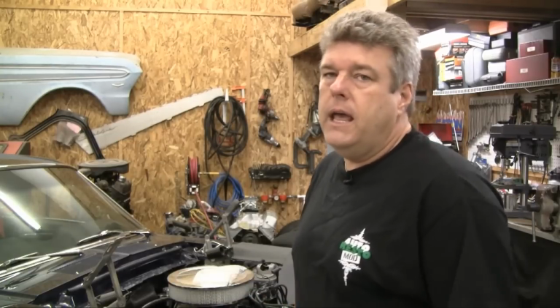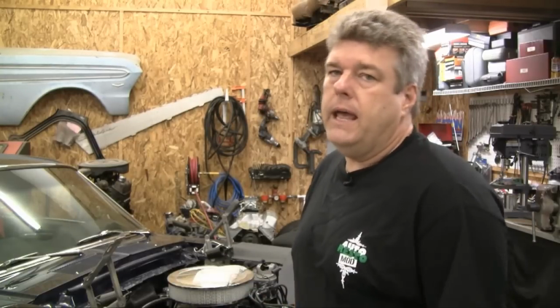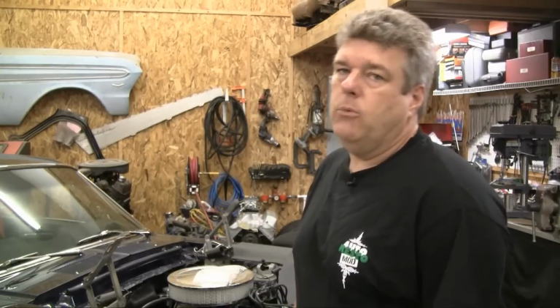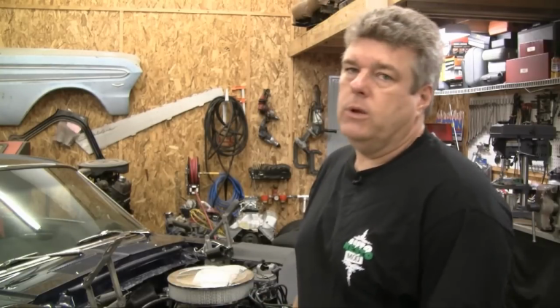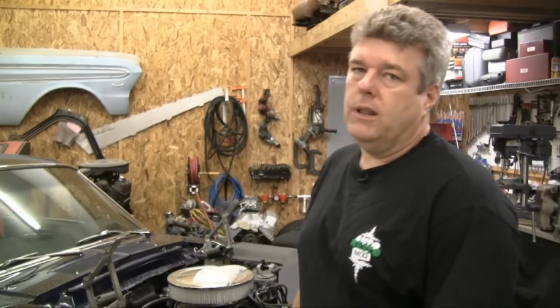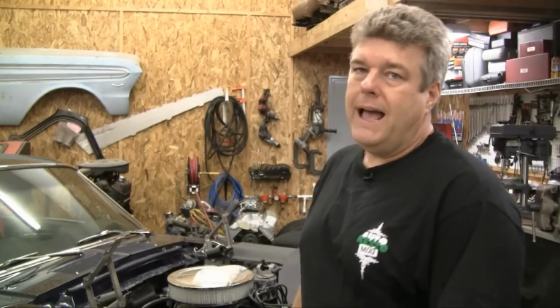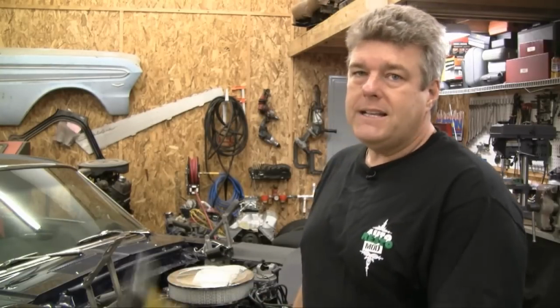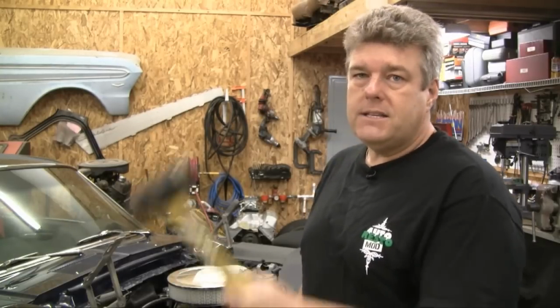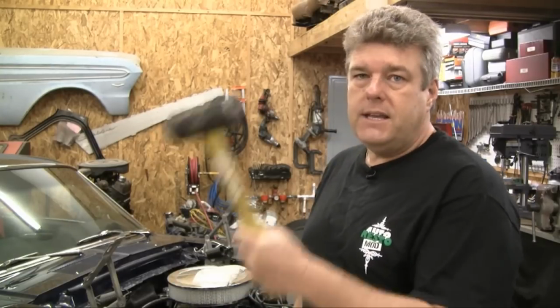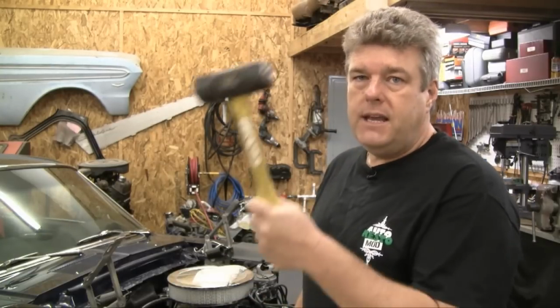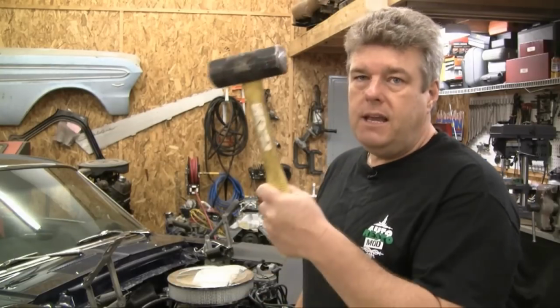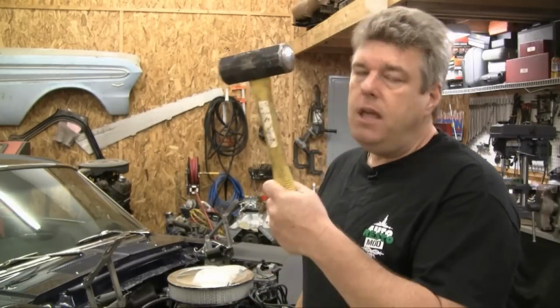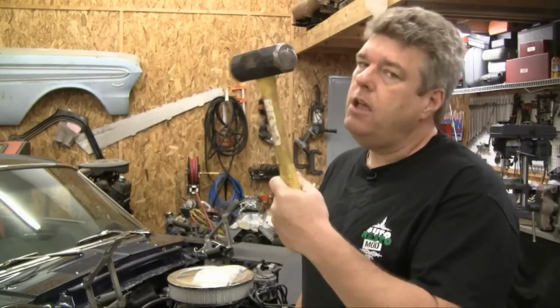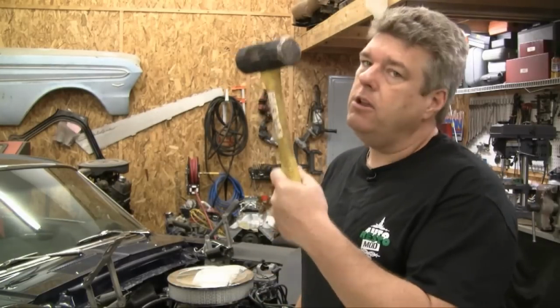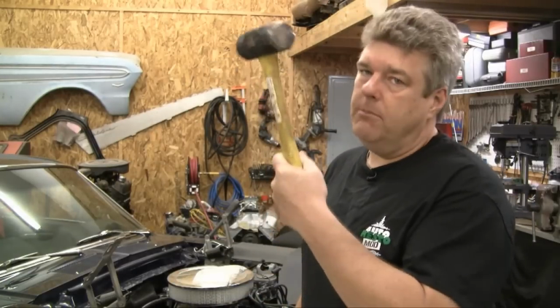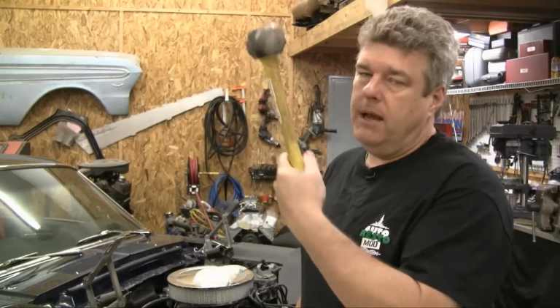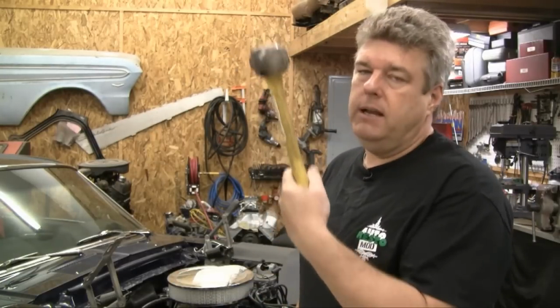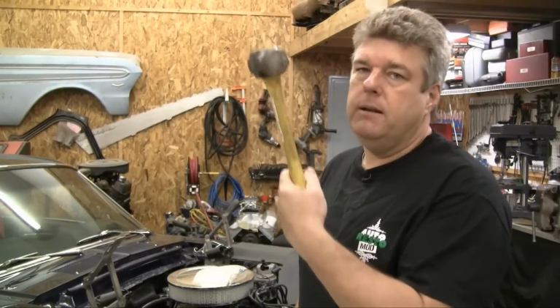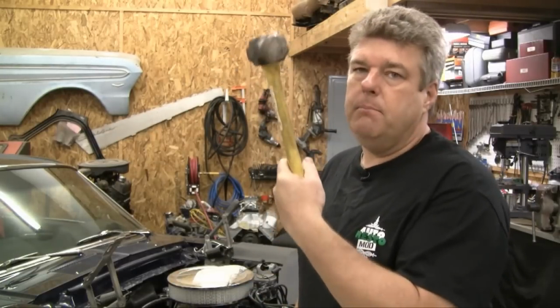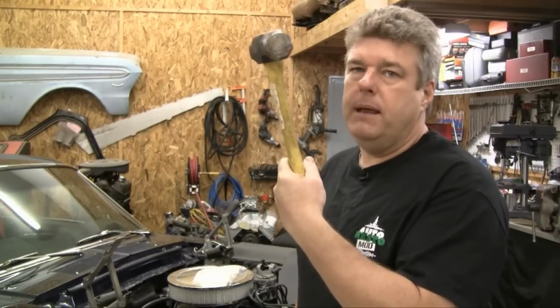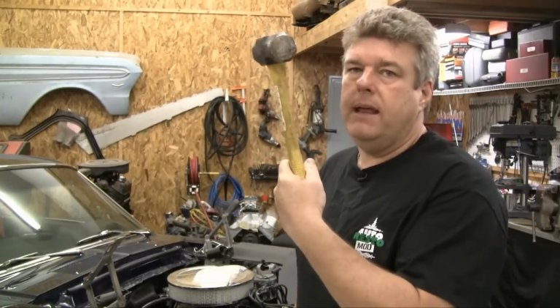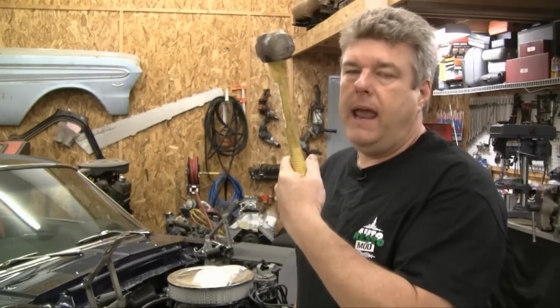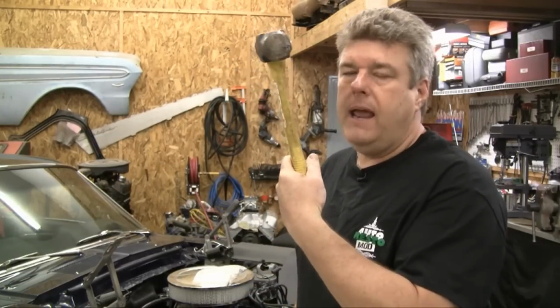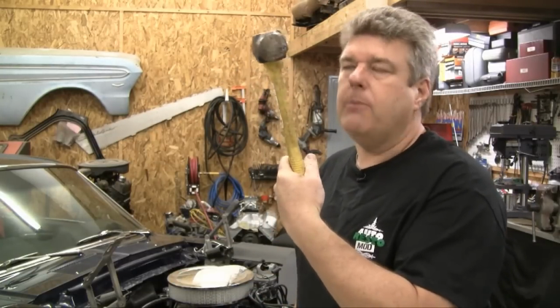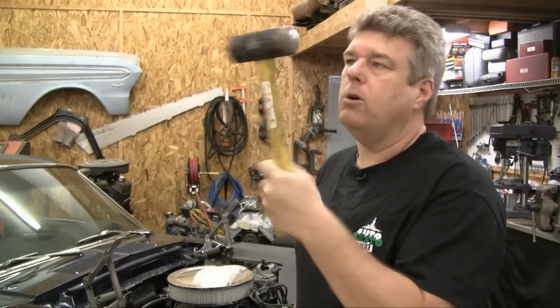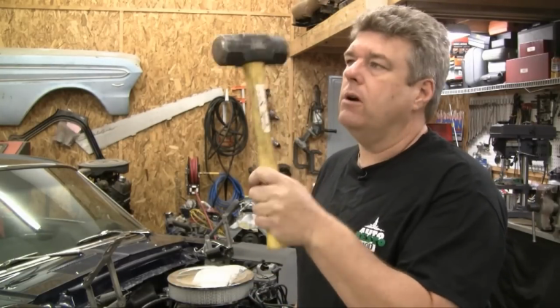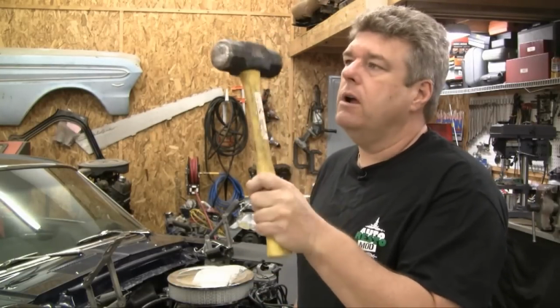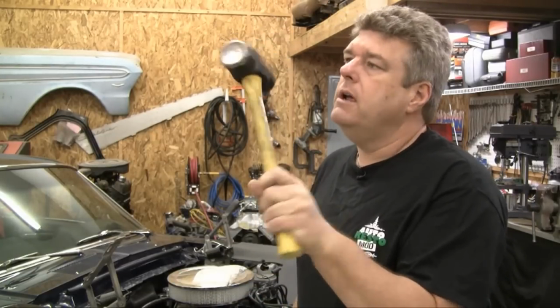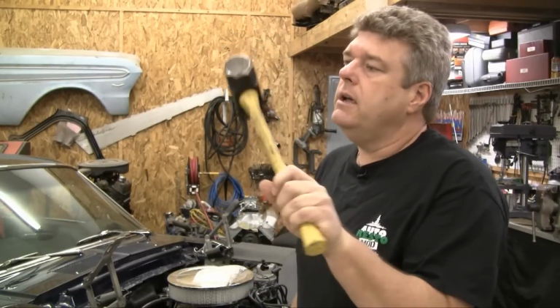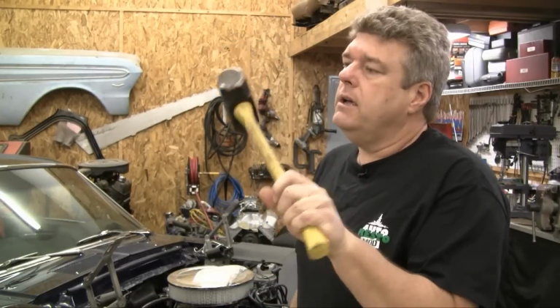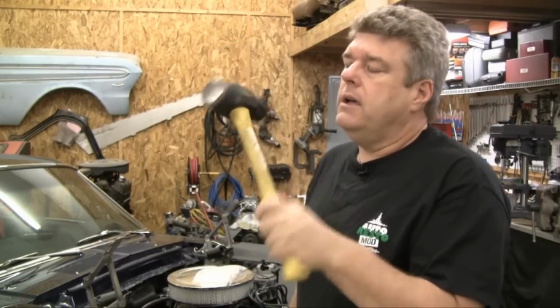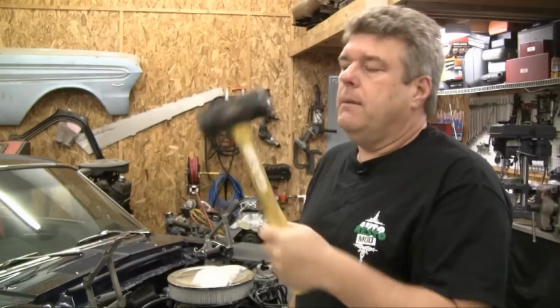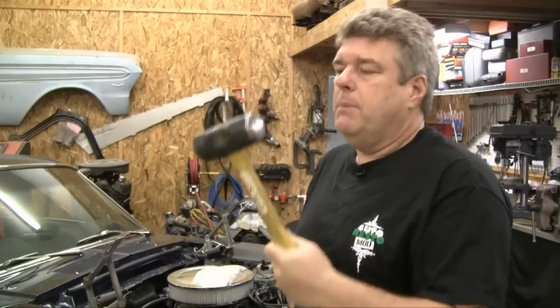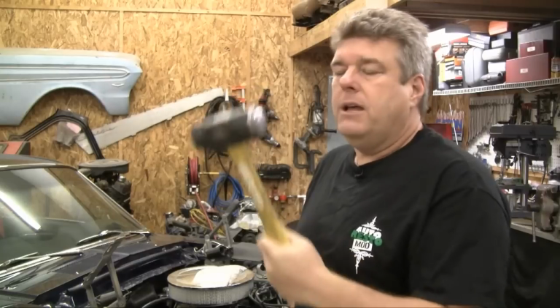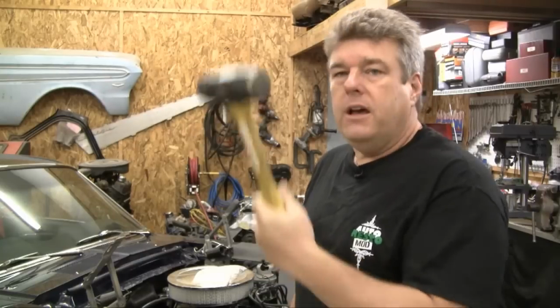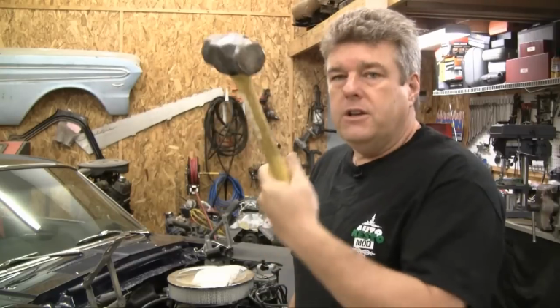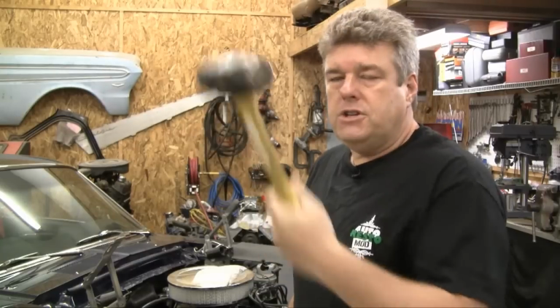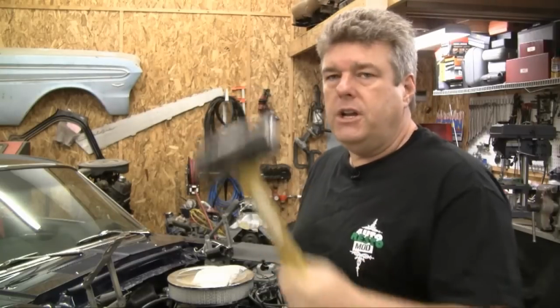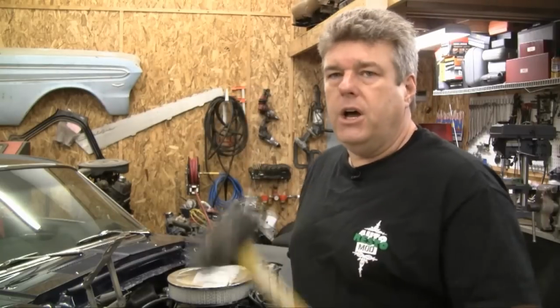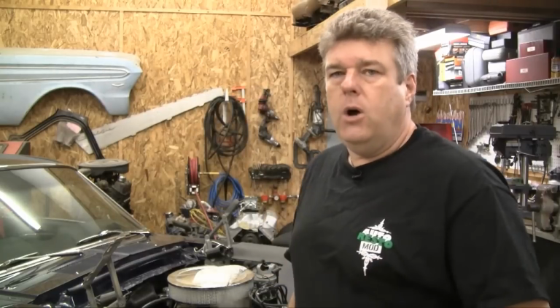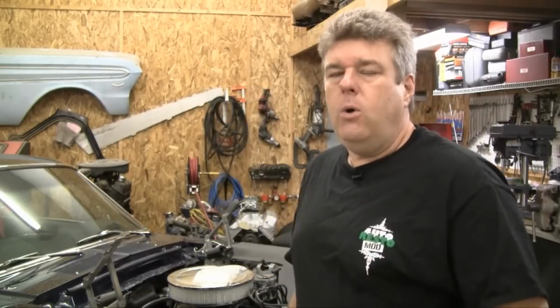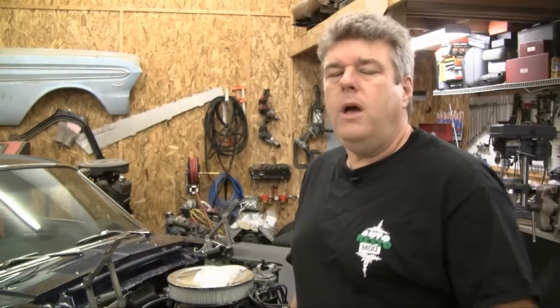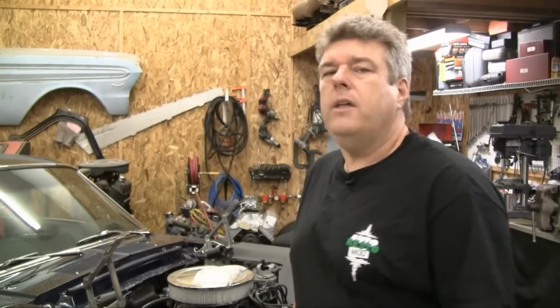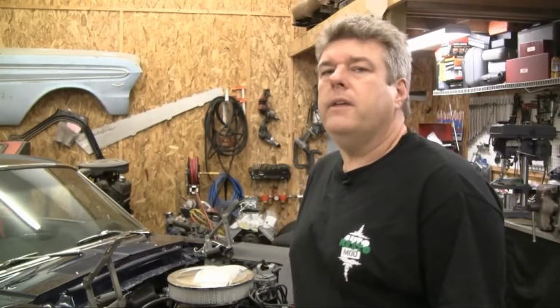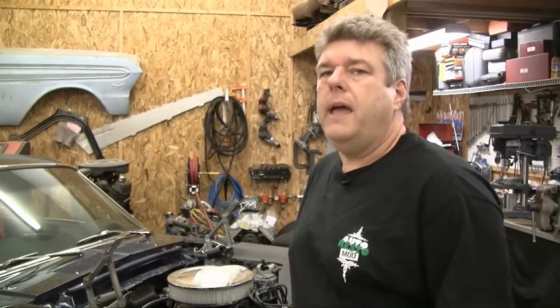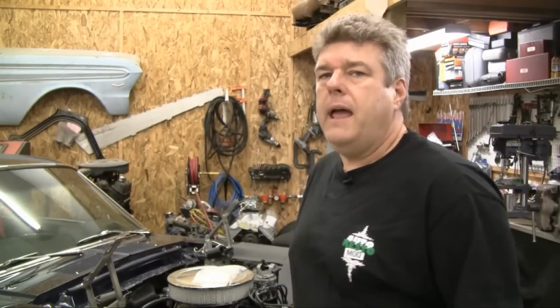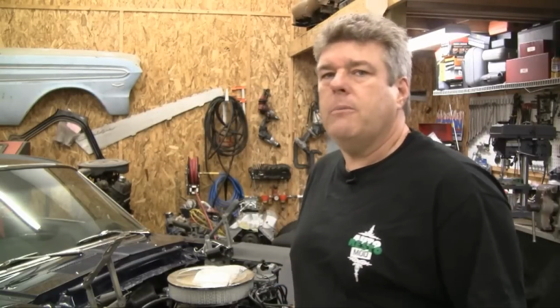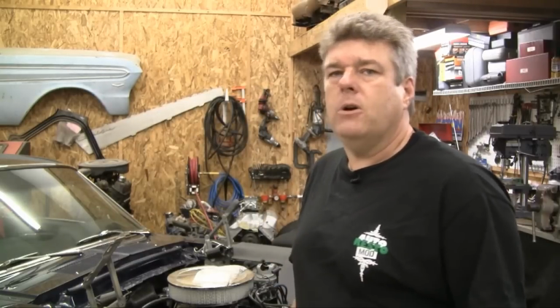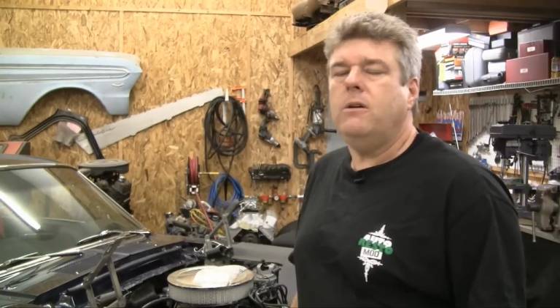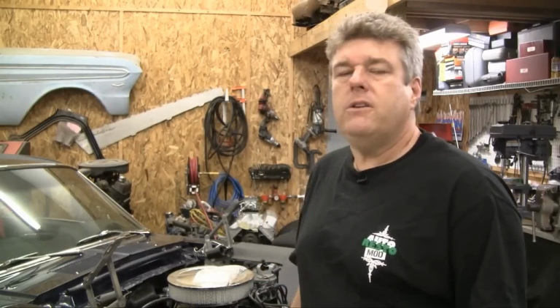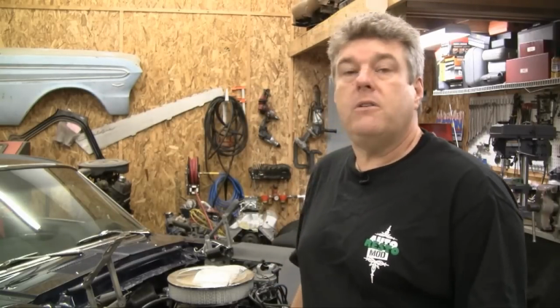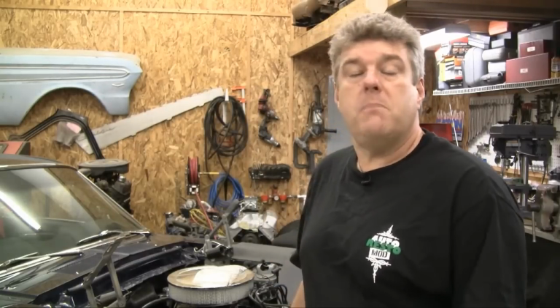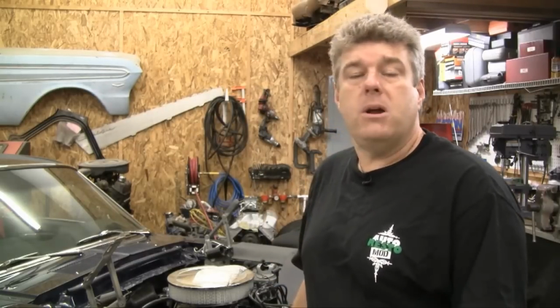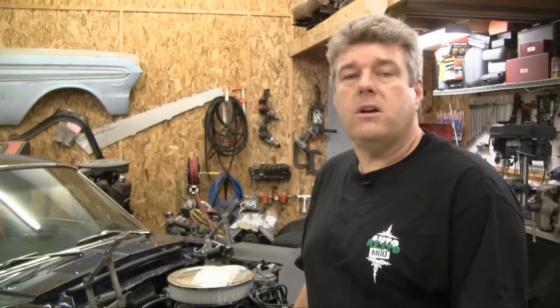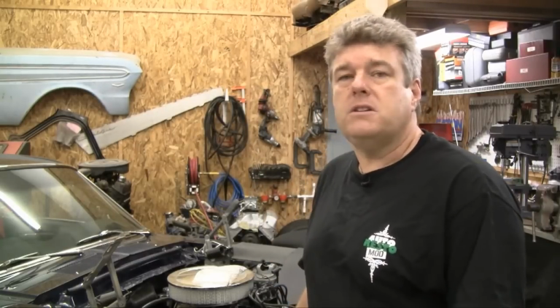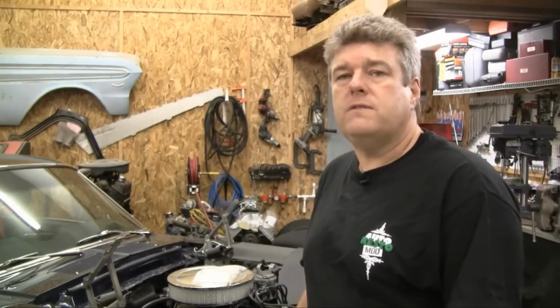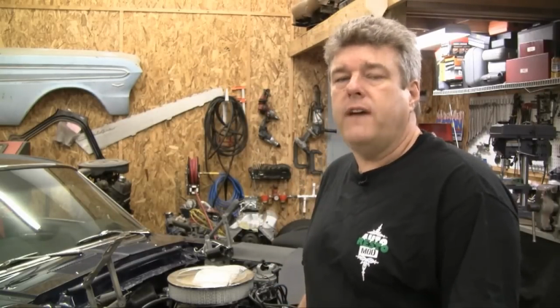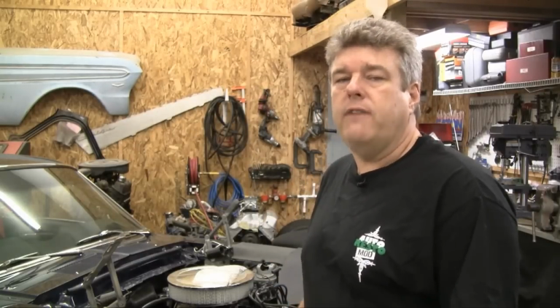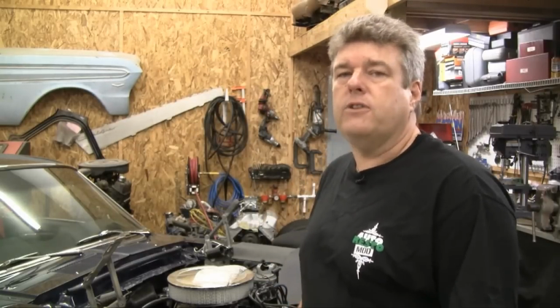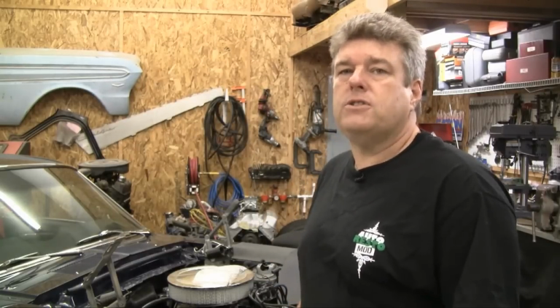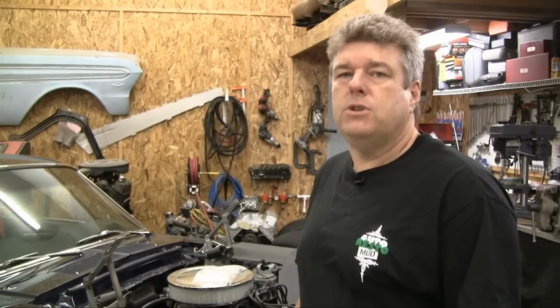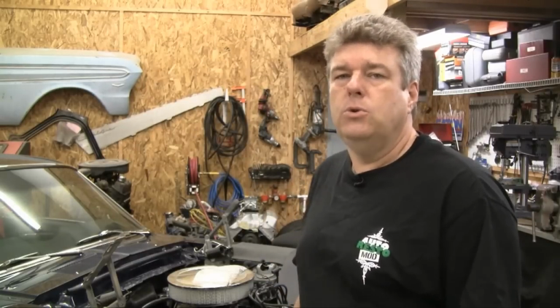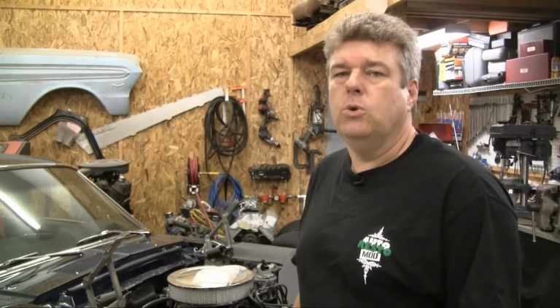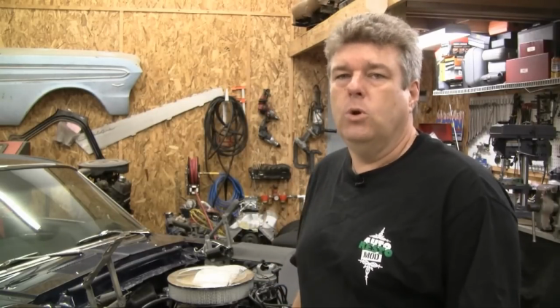And one last thing — you may need a big hammer because the hammer is America's favorite tool.